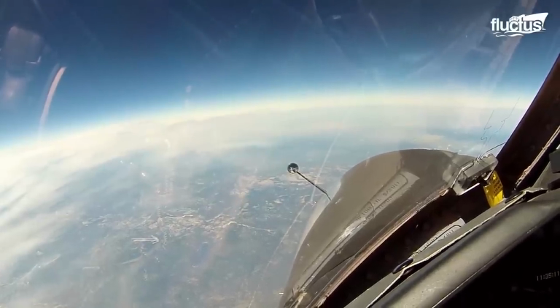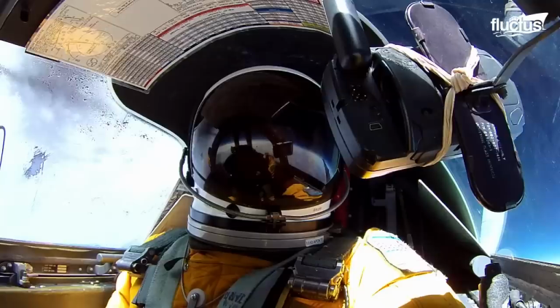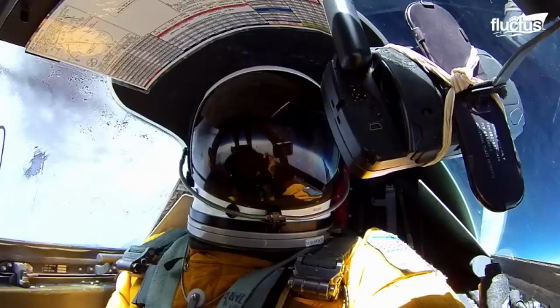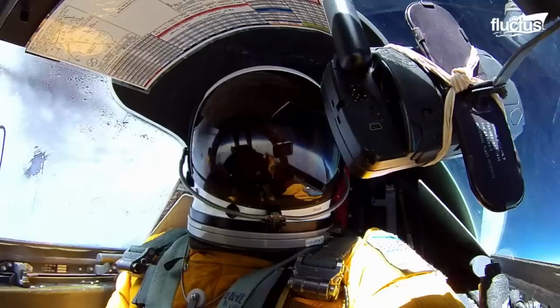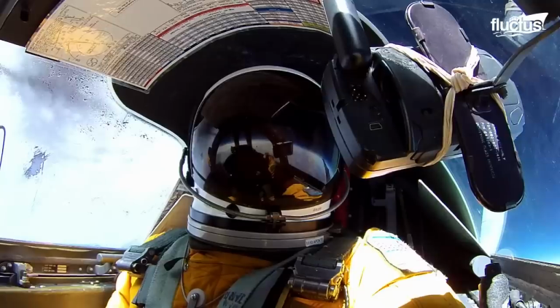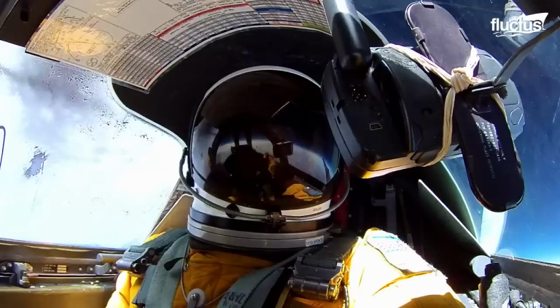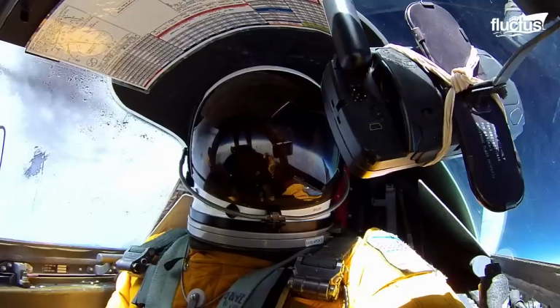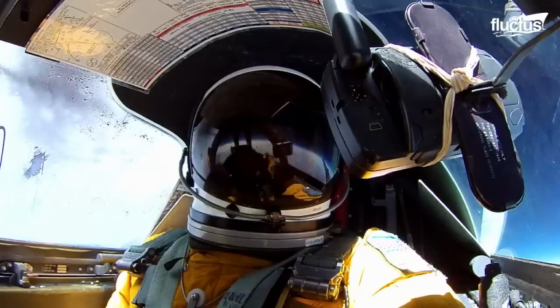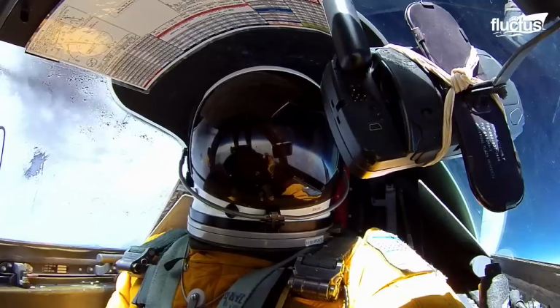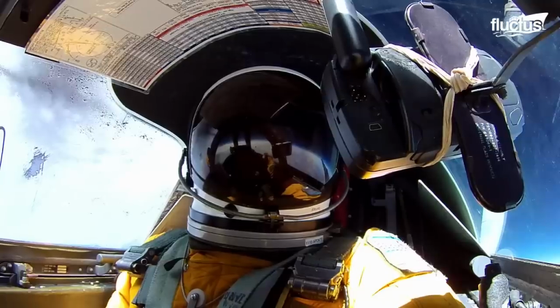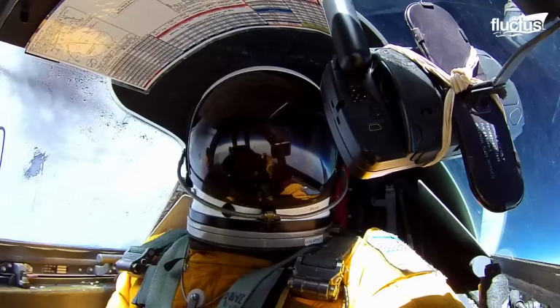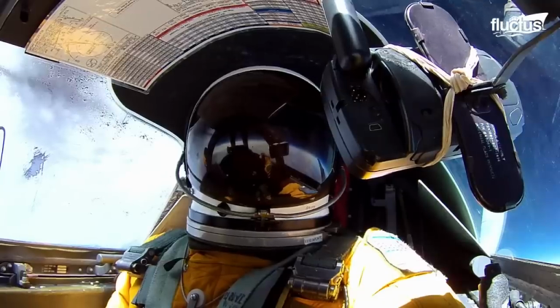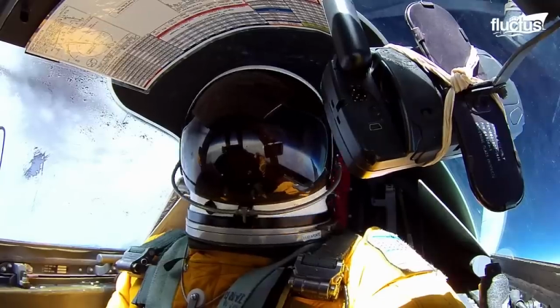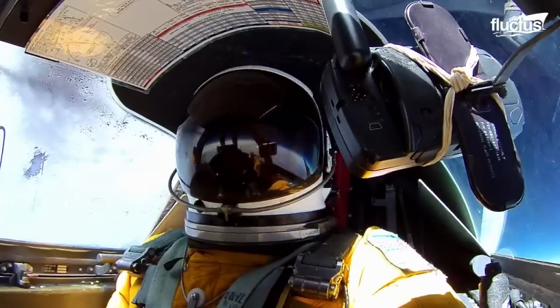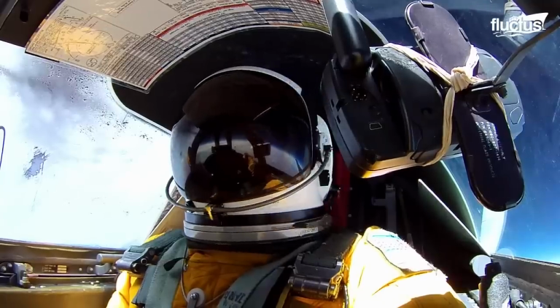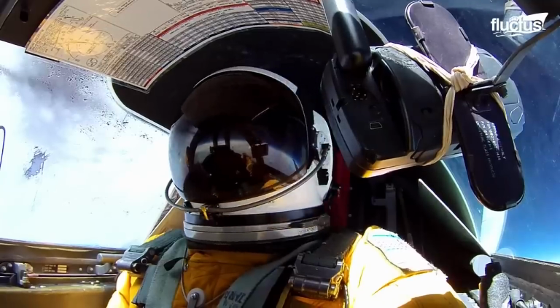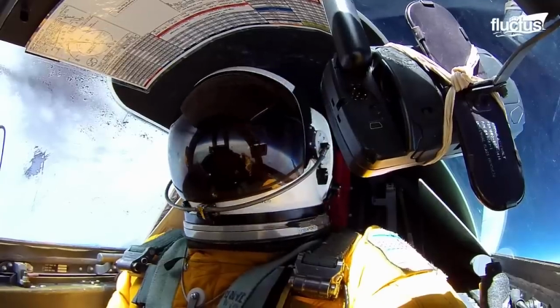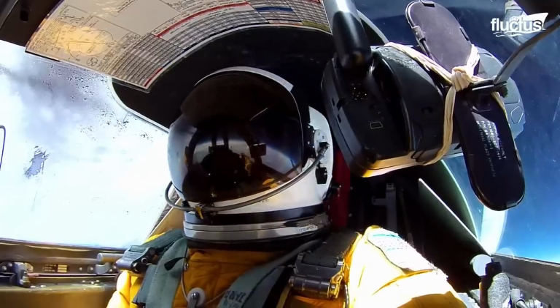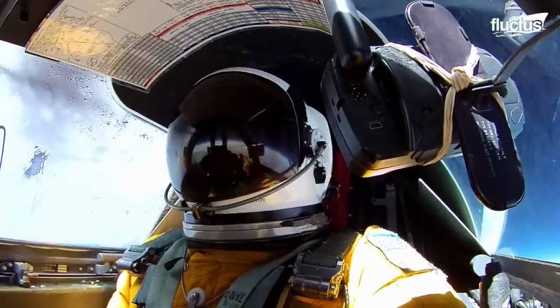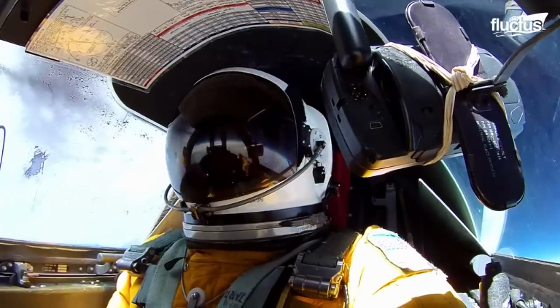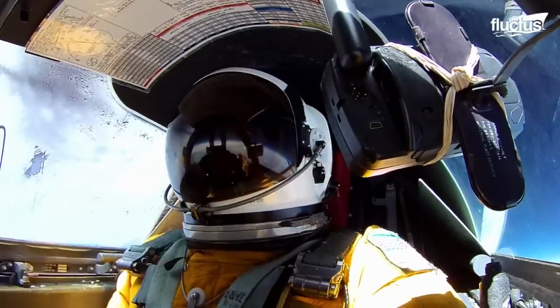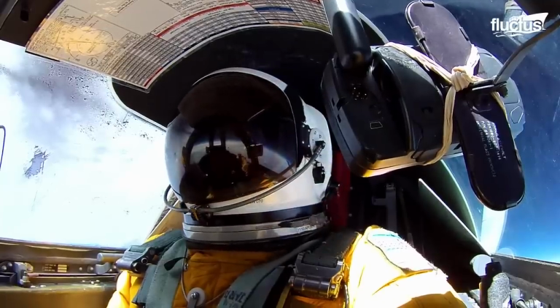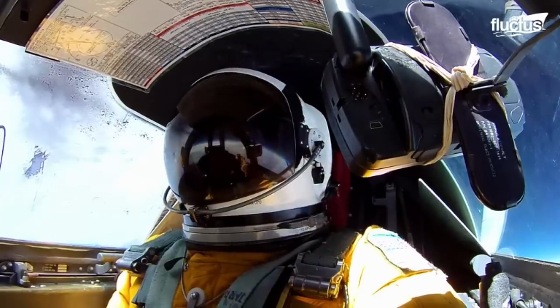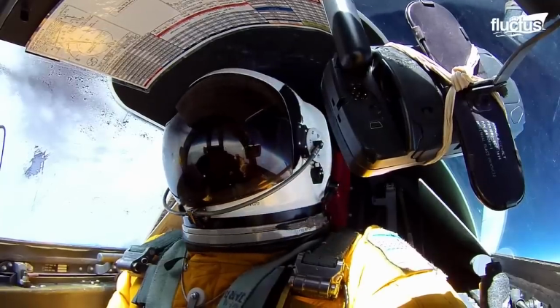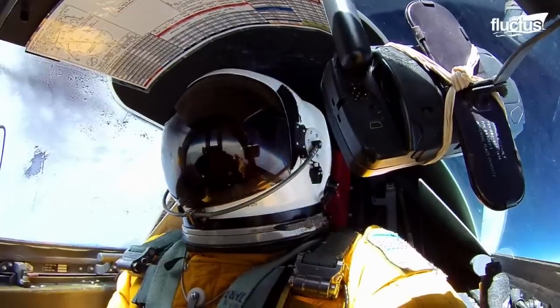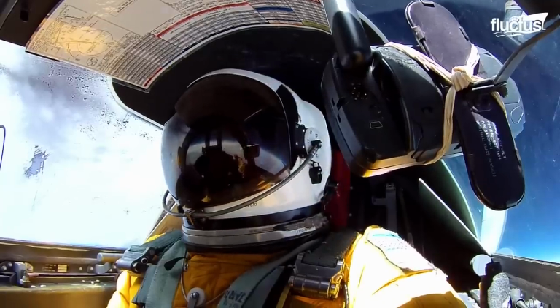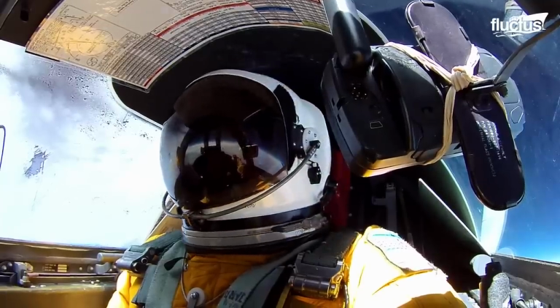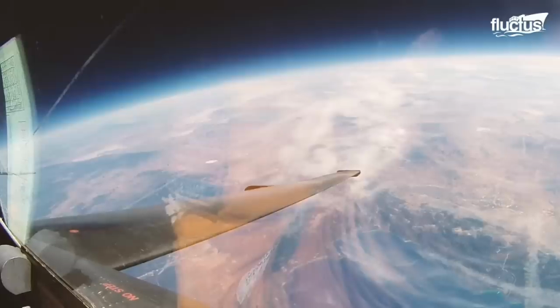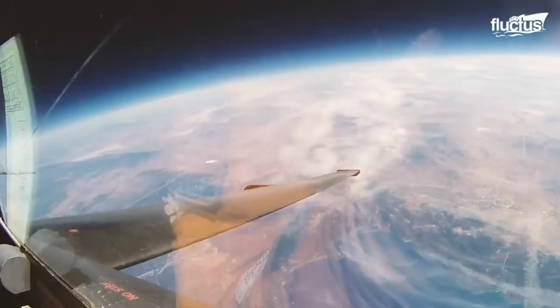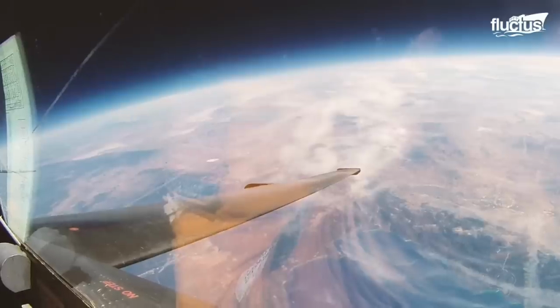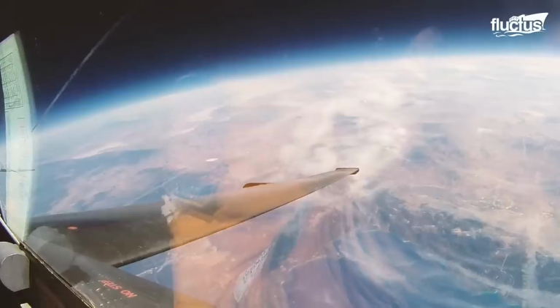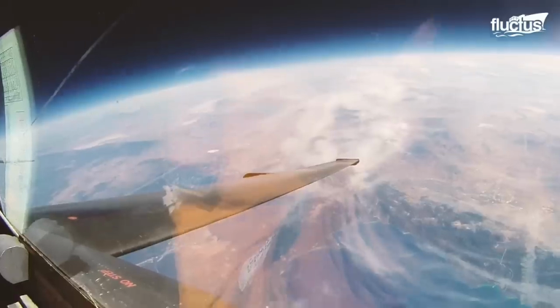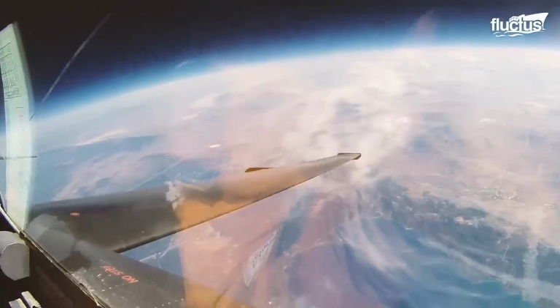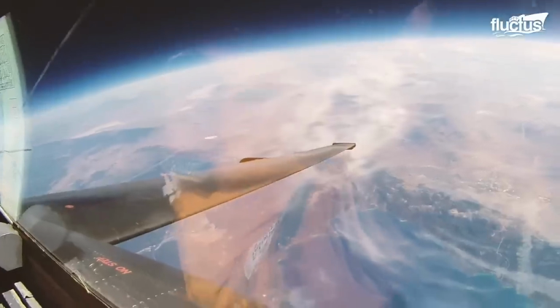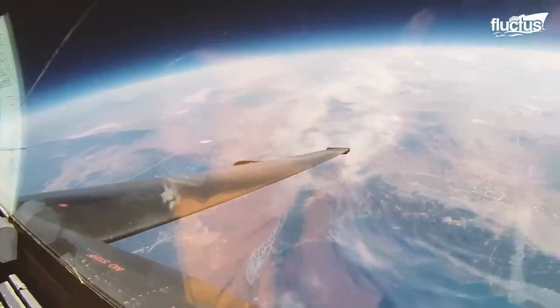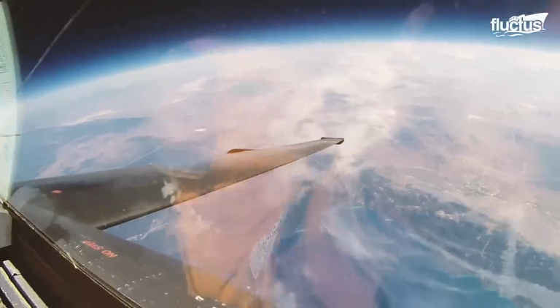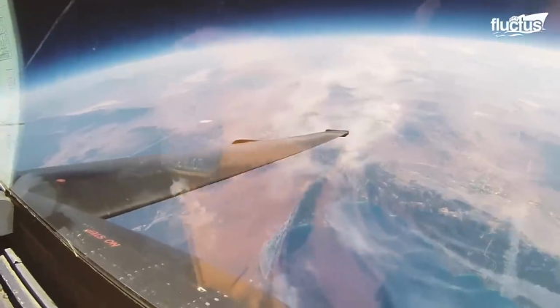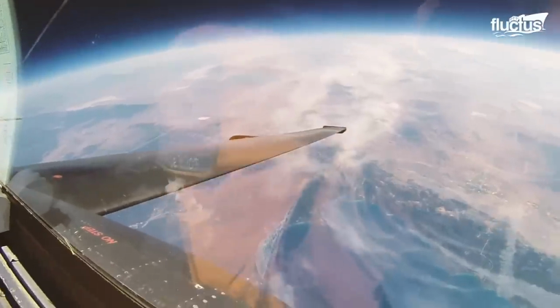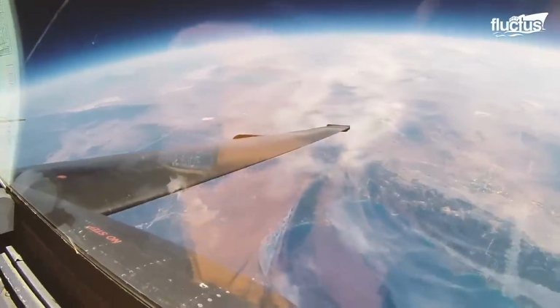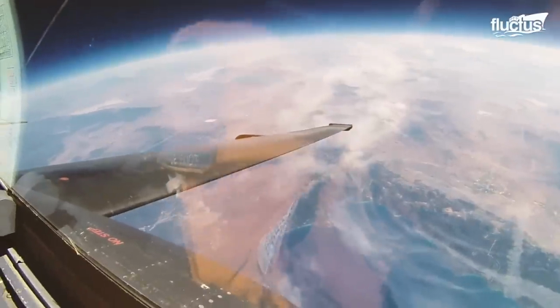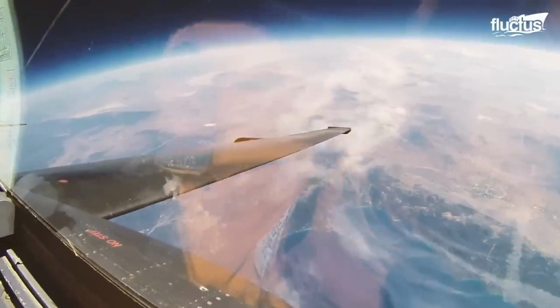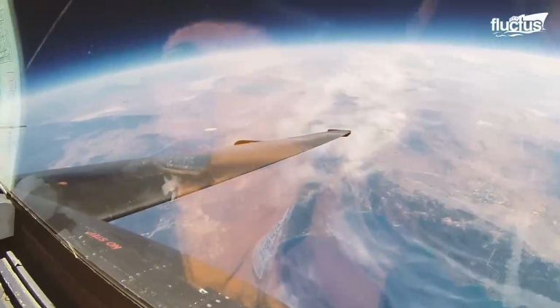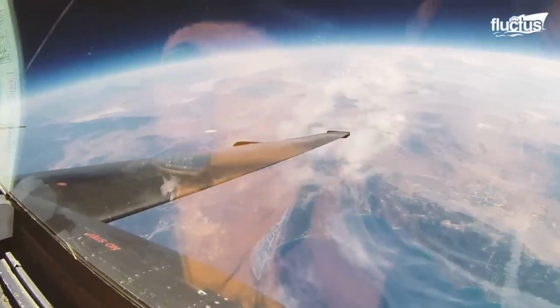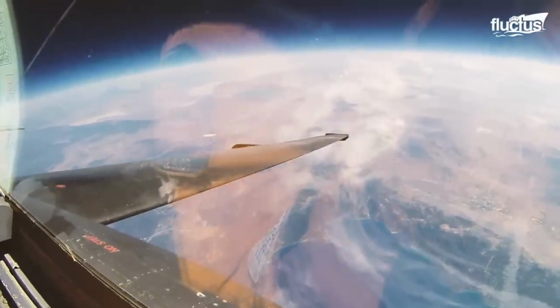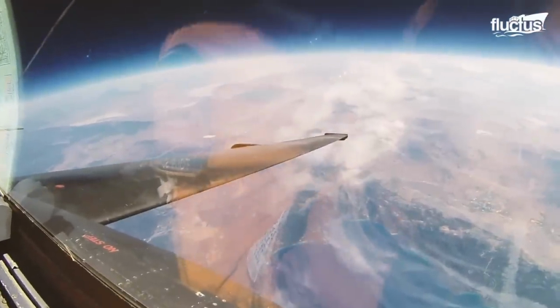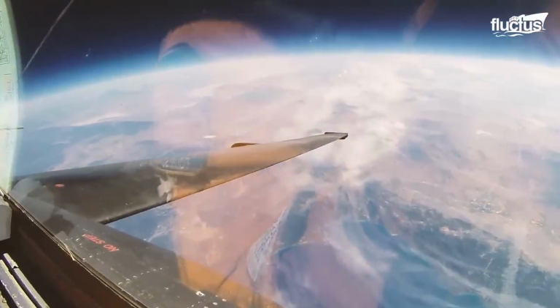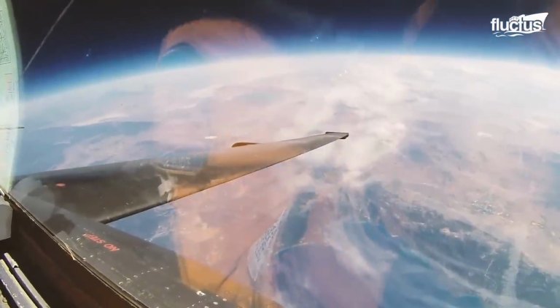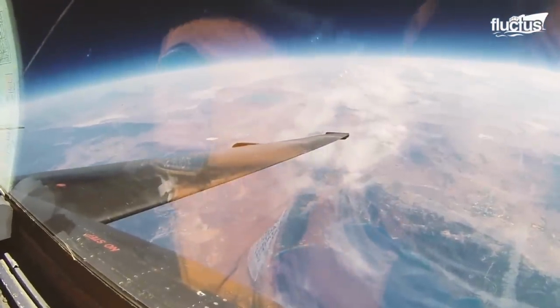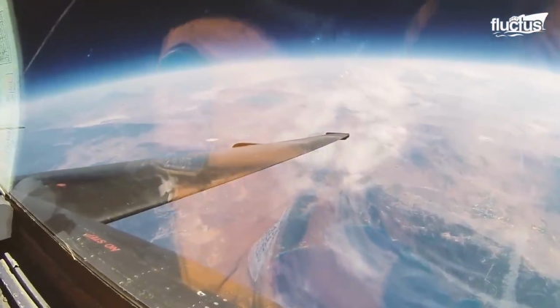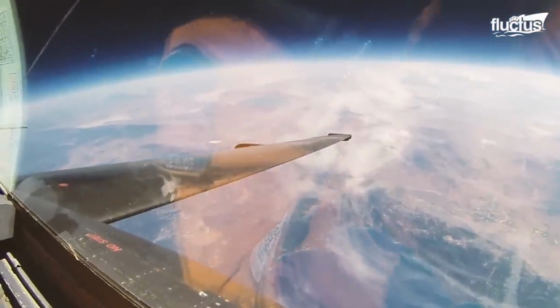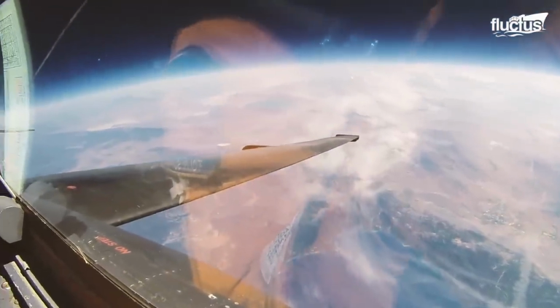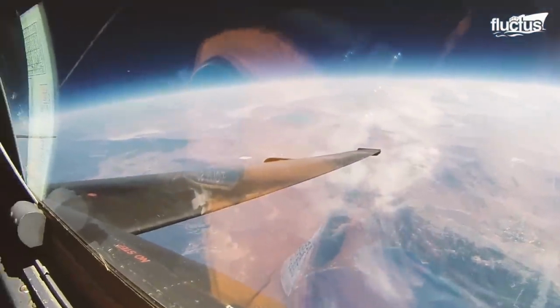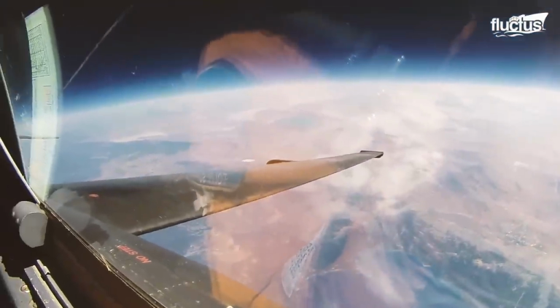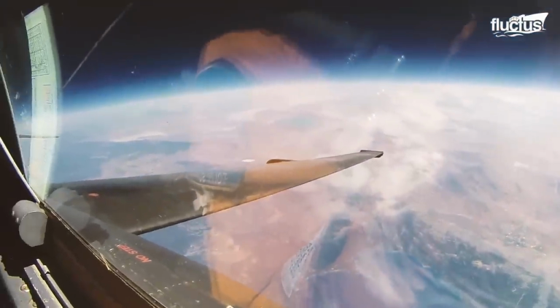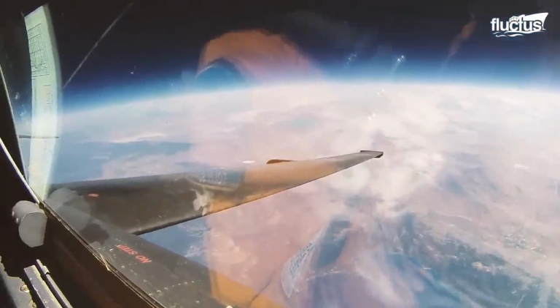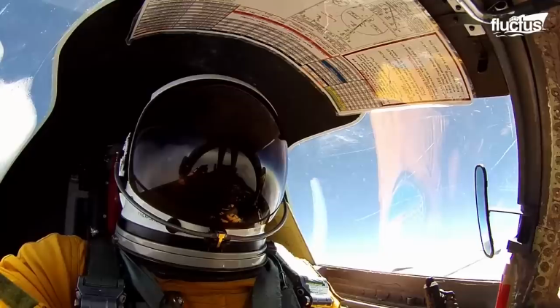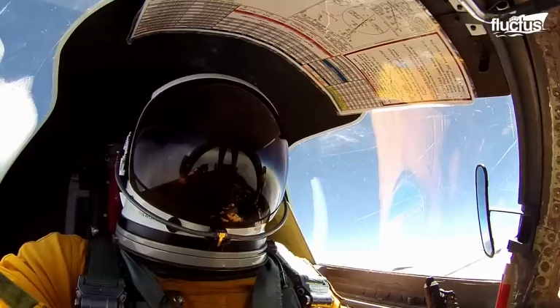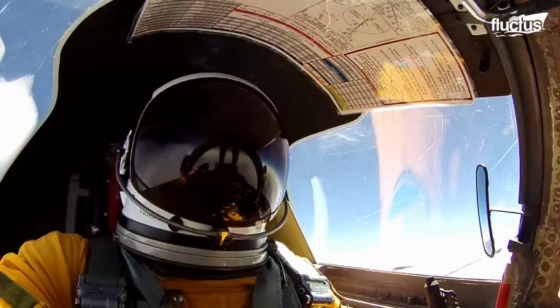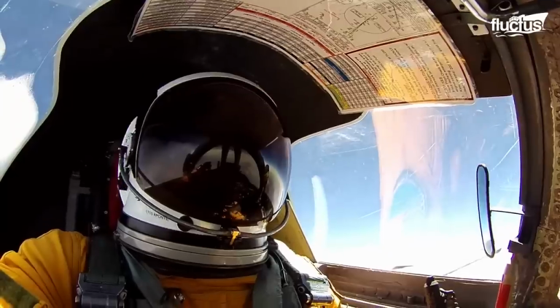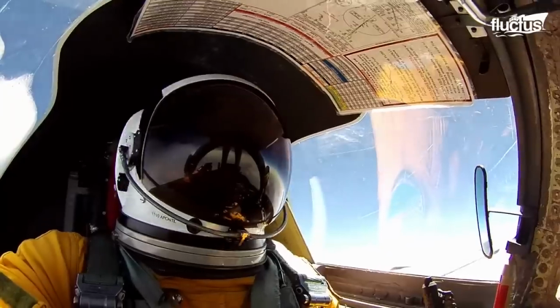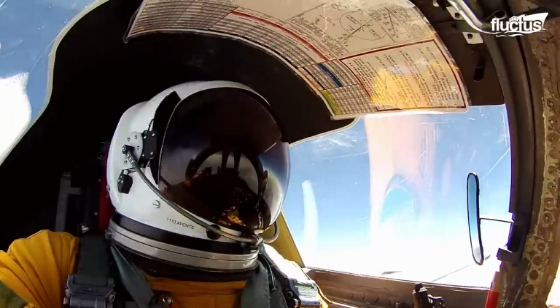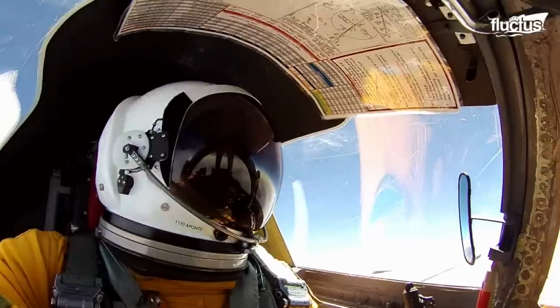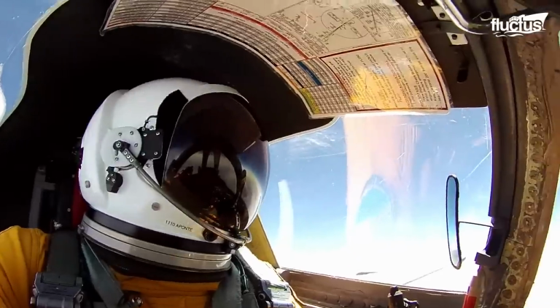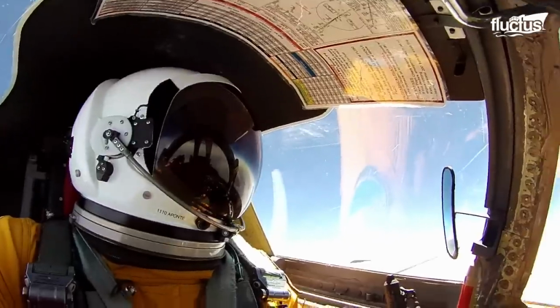But this altitude is above Armstrong's line, where water boils at body temperature and life is not sustainable.